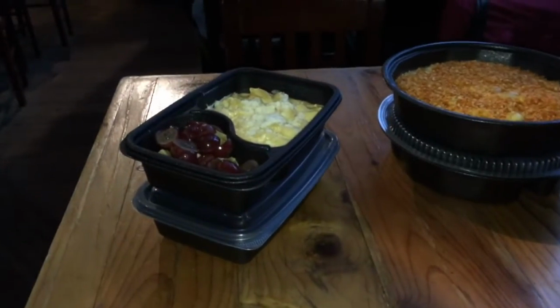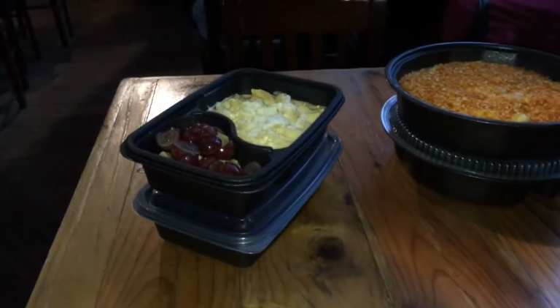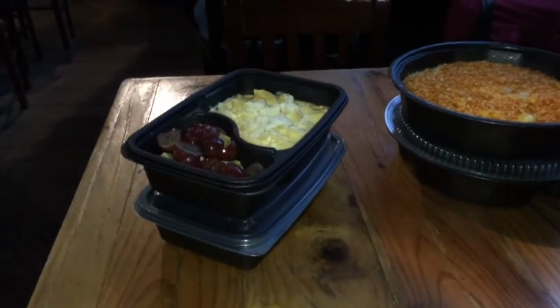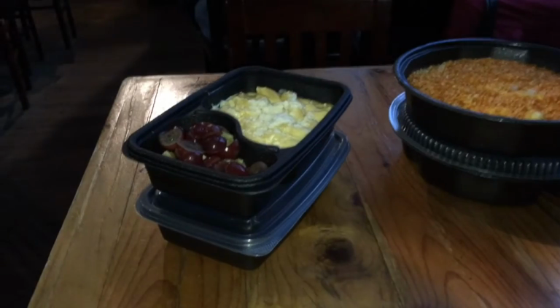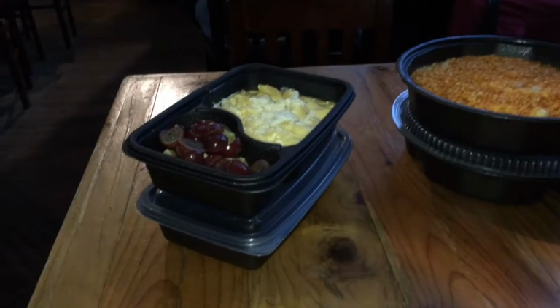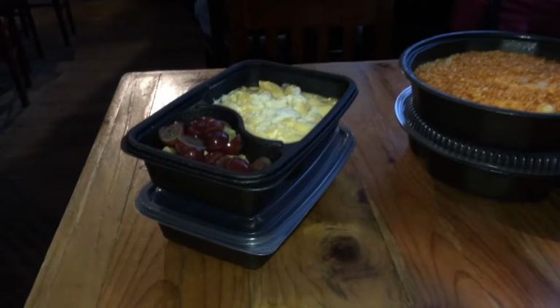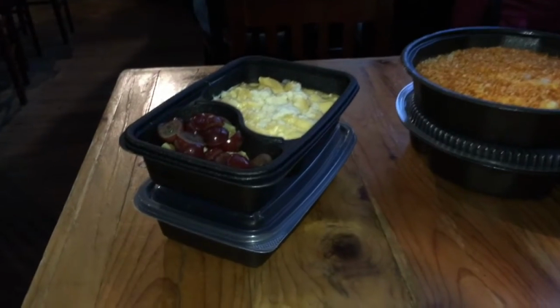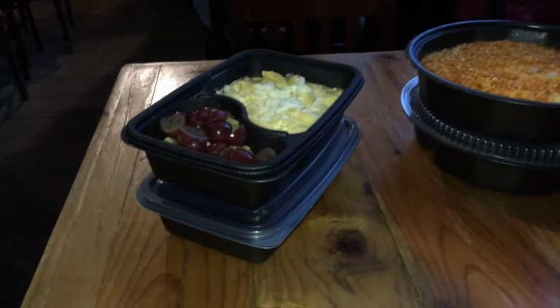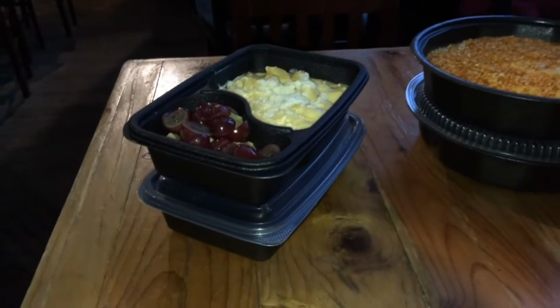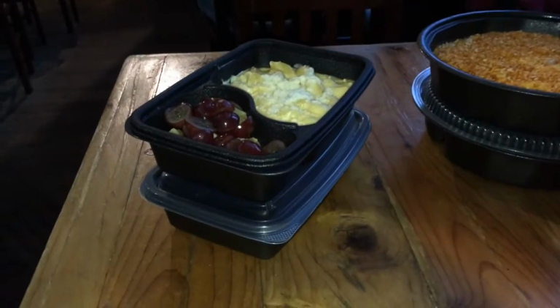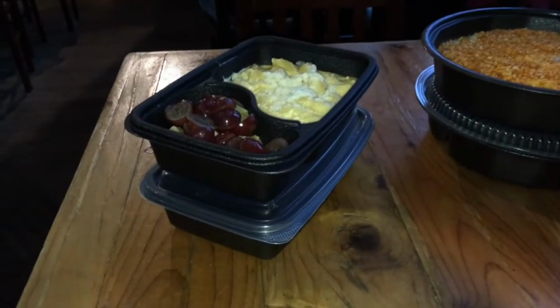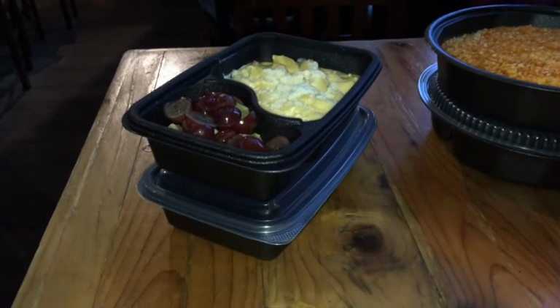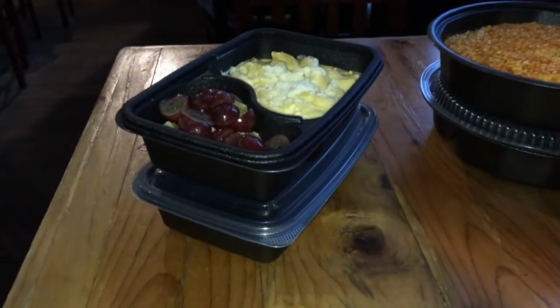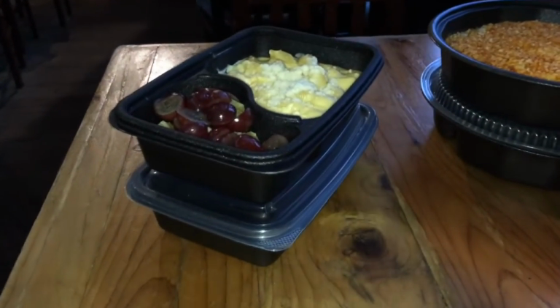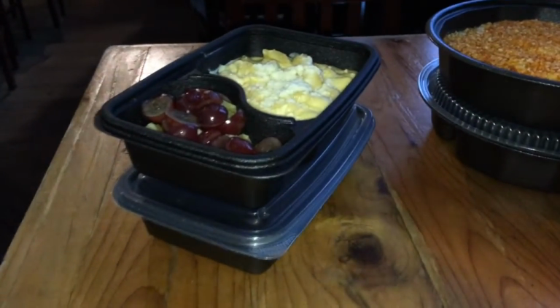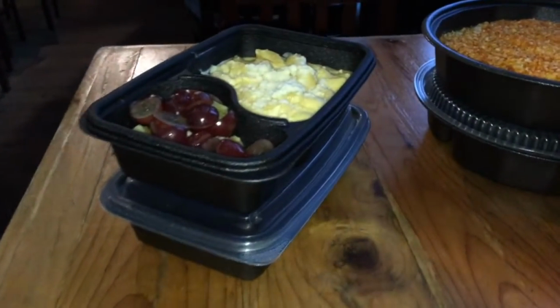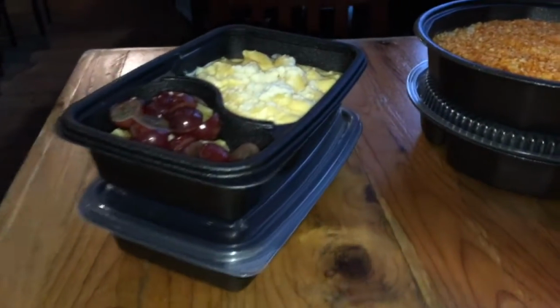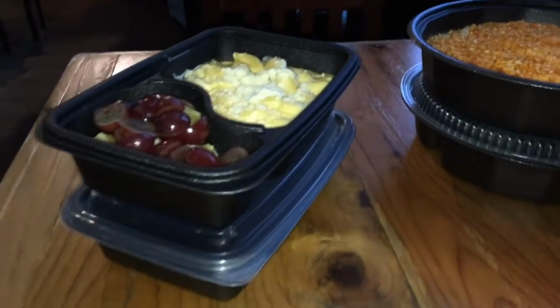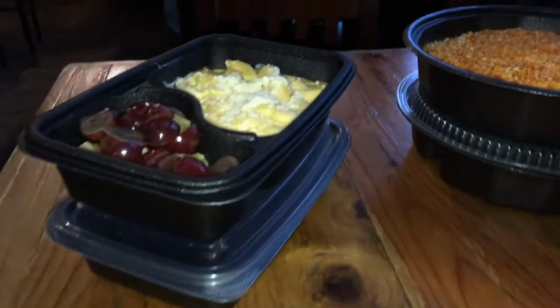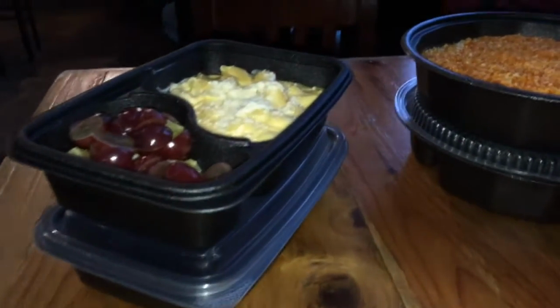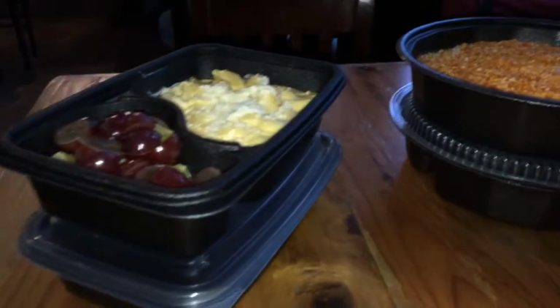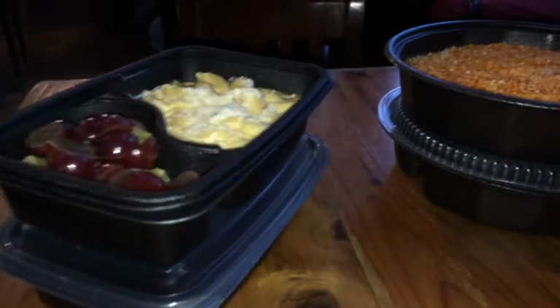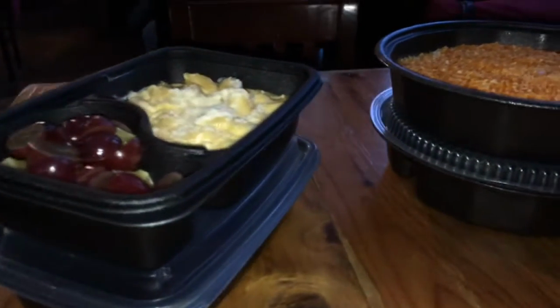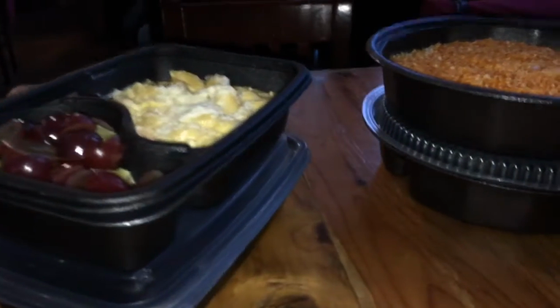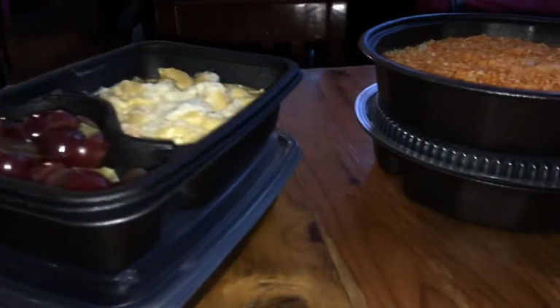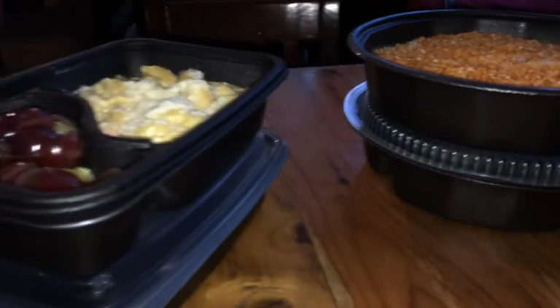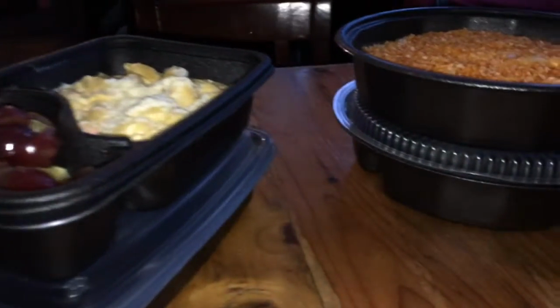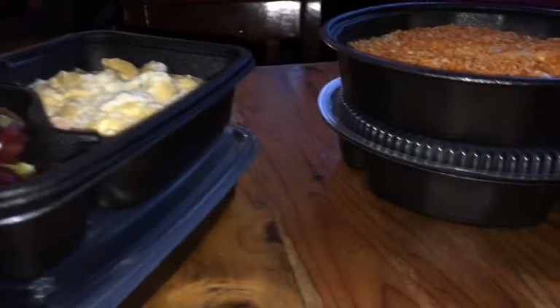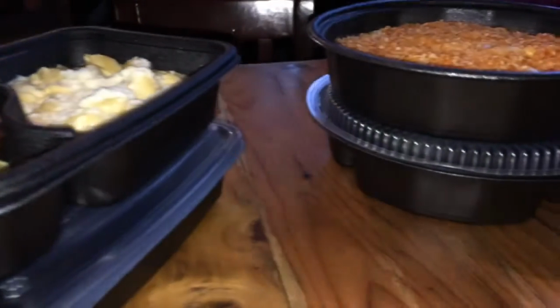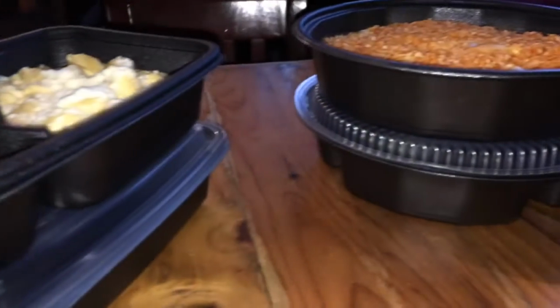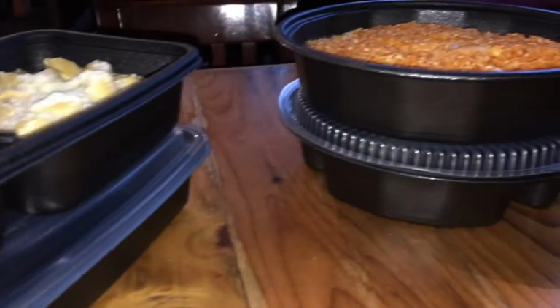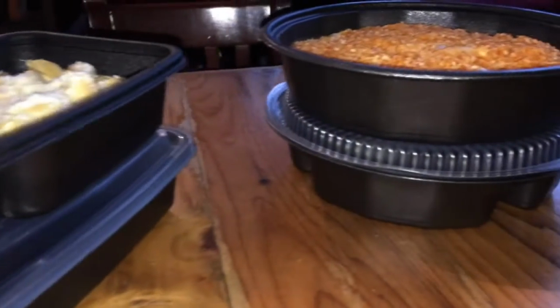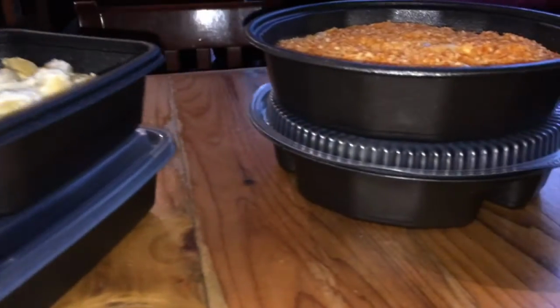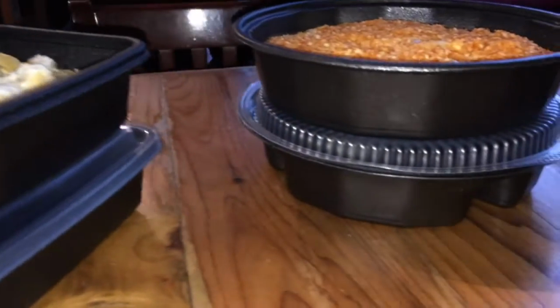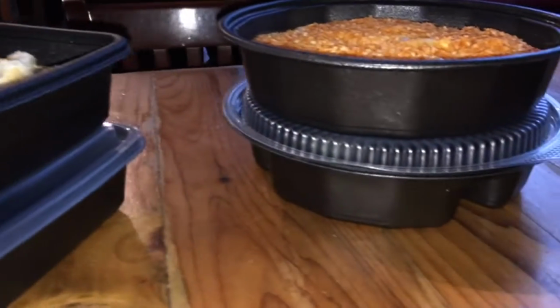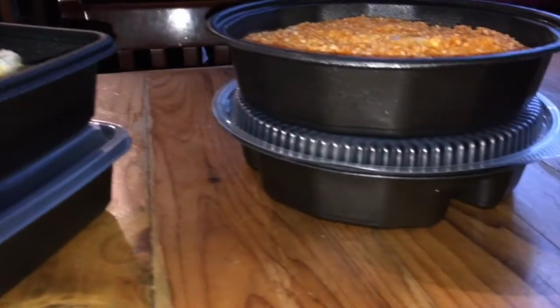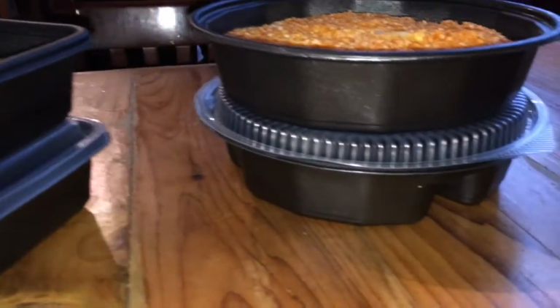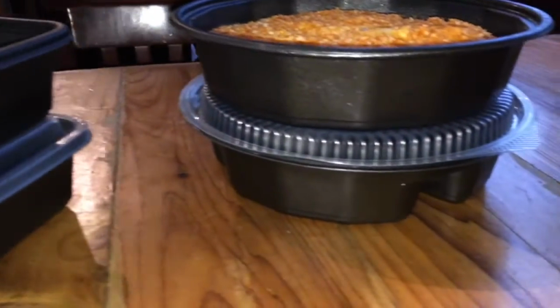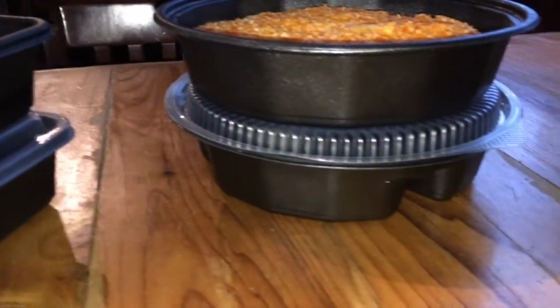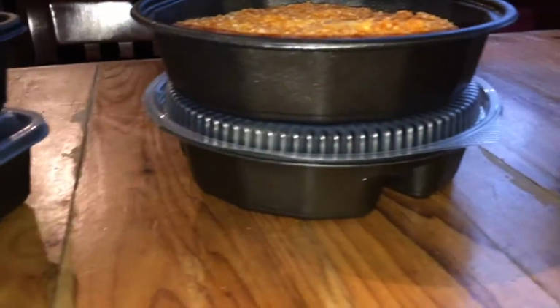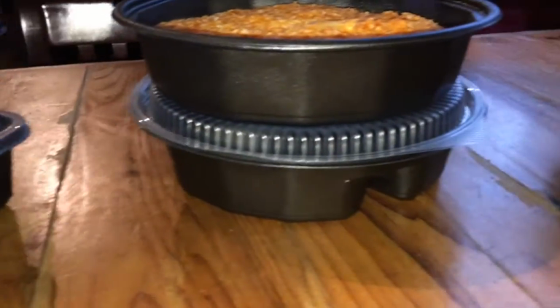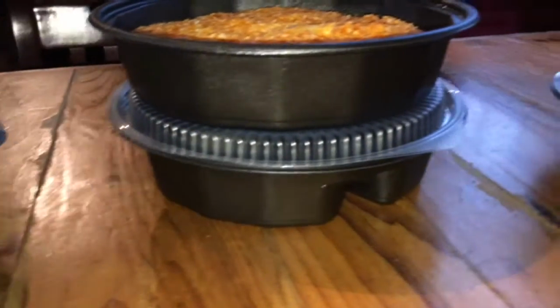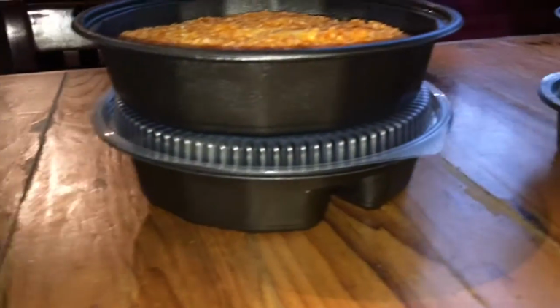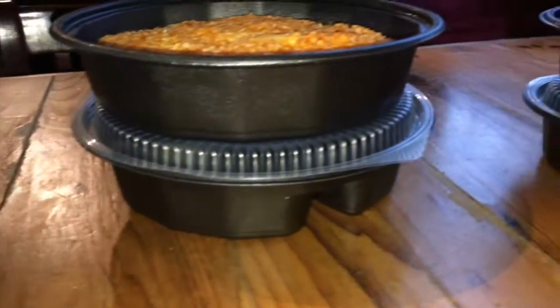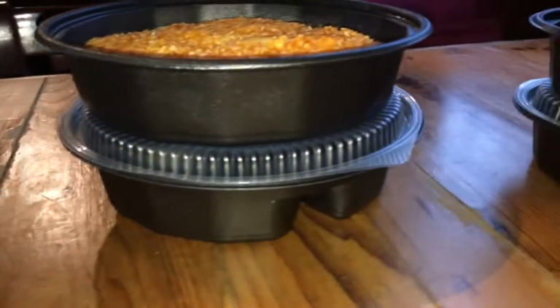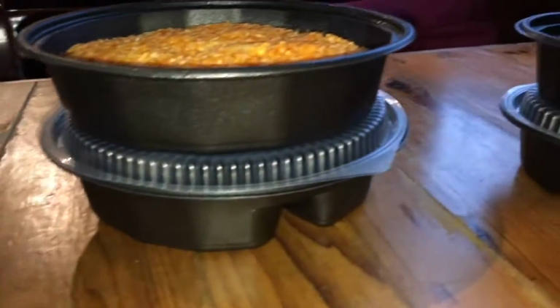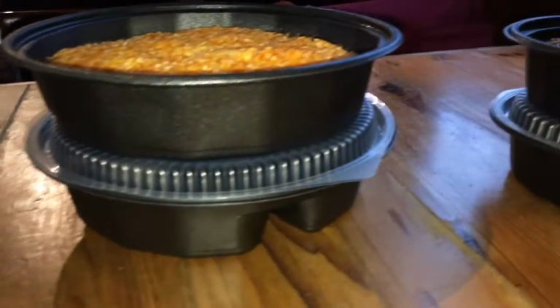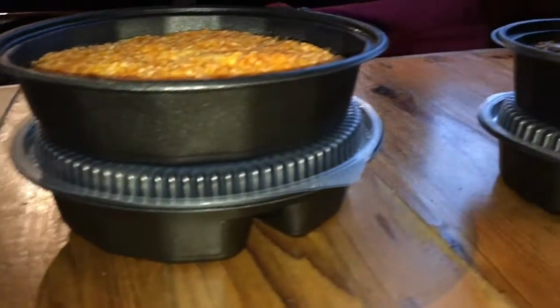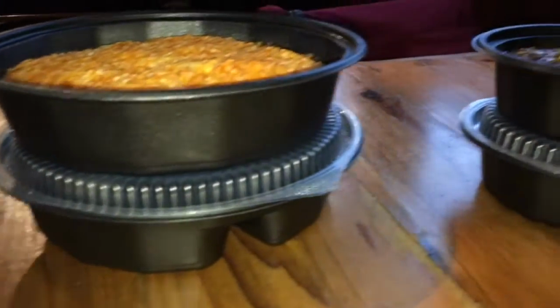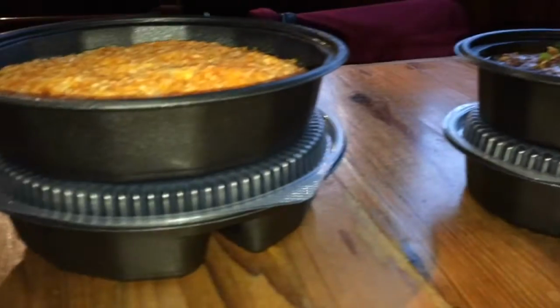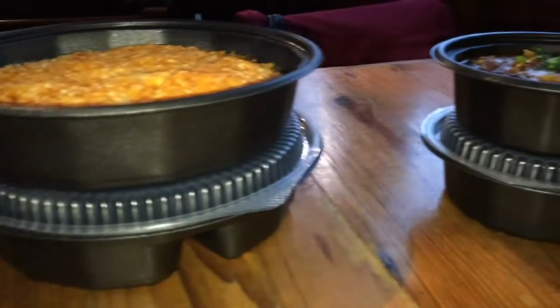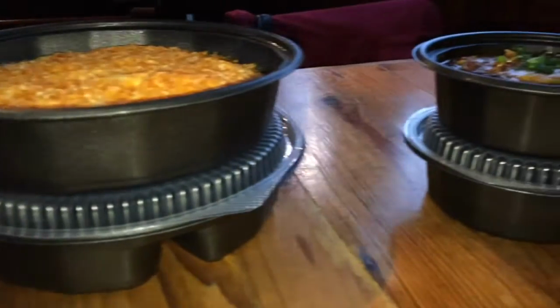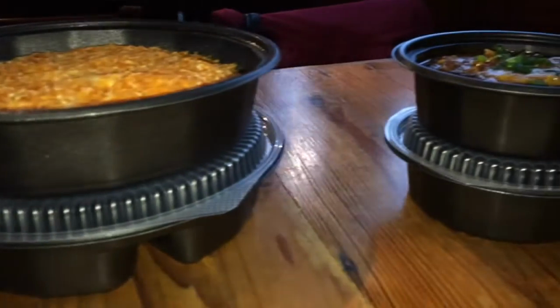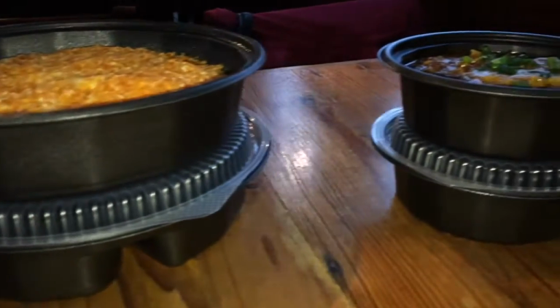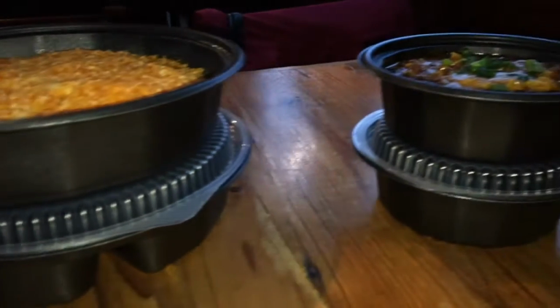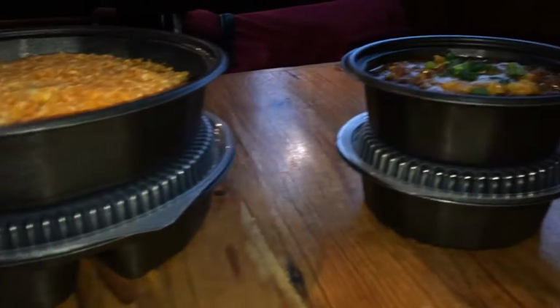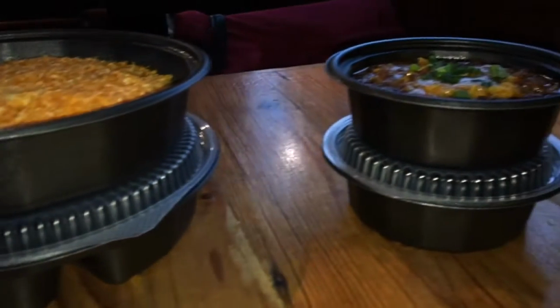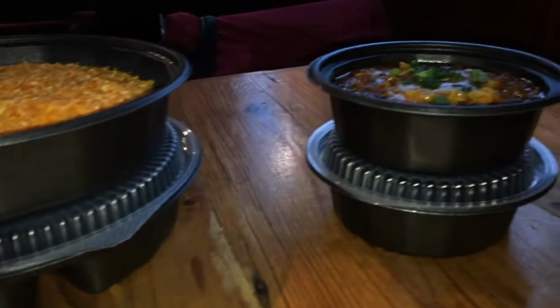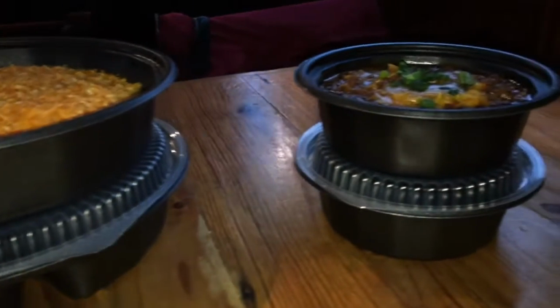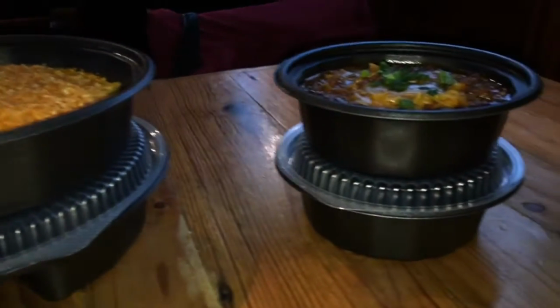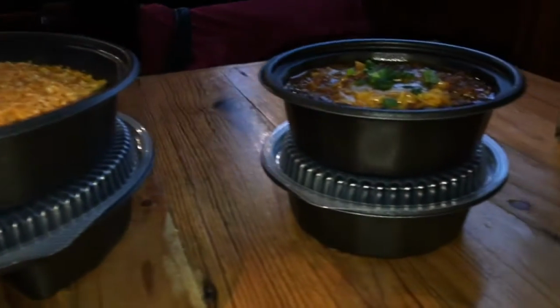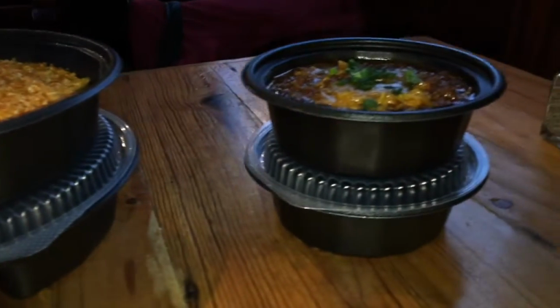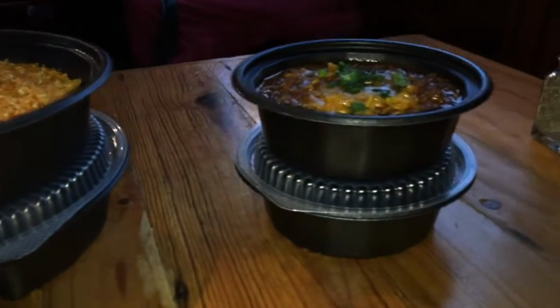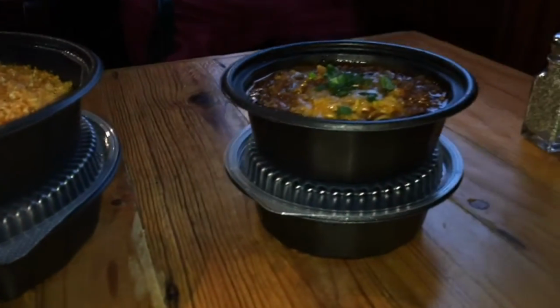SmartSet Pro containers are microwave-safe, number five curbside recyclable and customer-reusable, cut-resistant, and stackable.